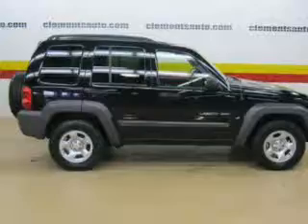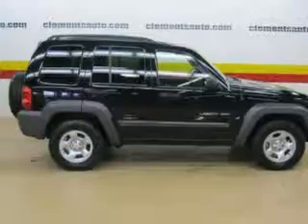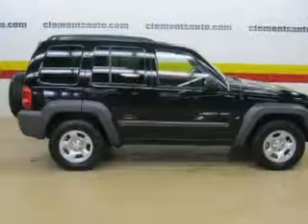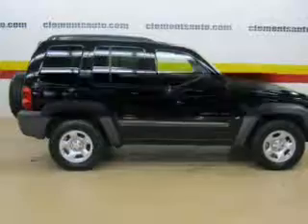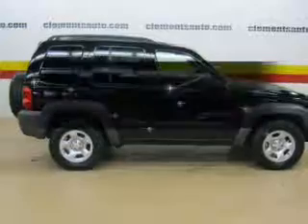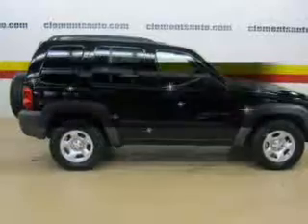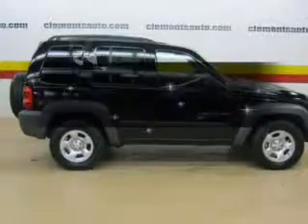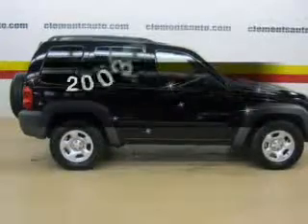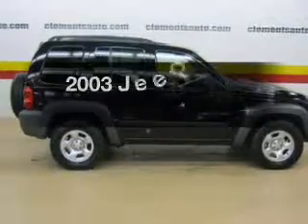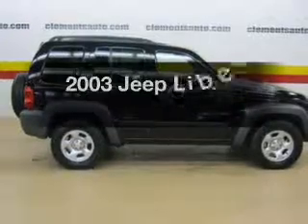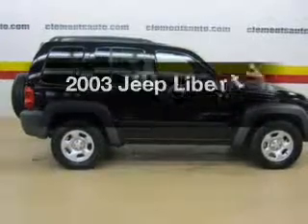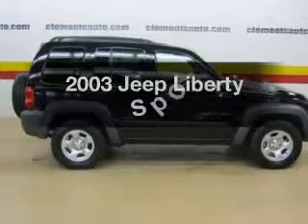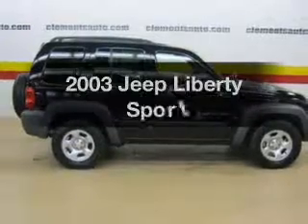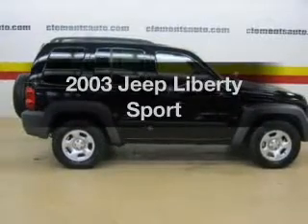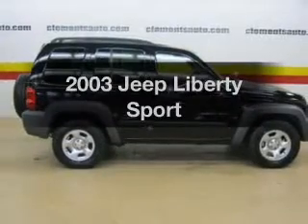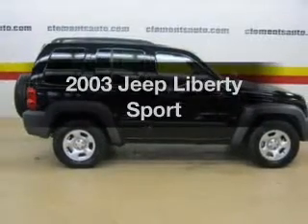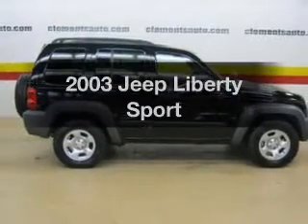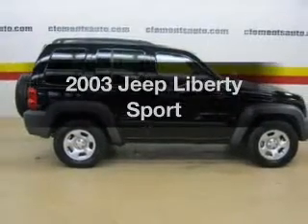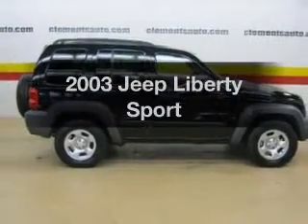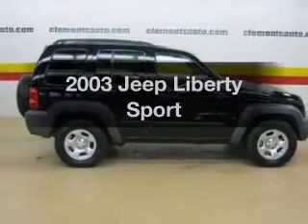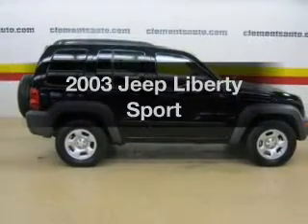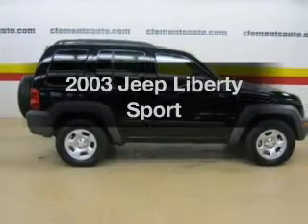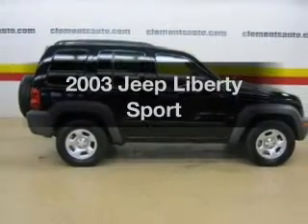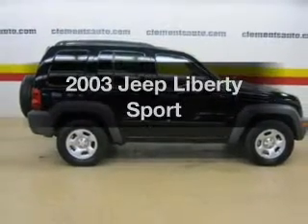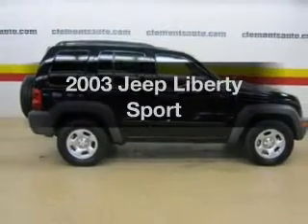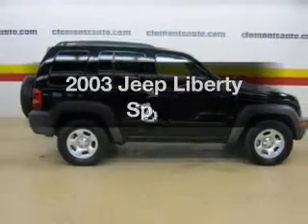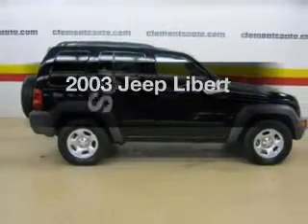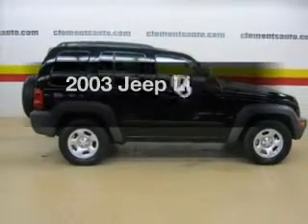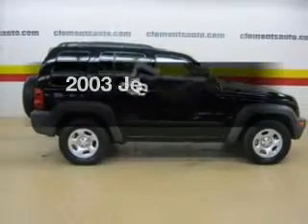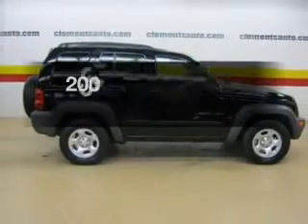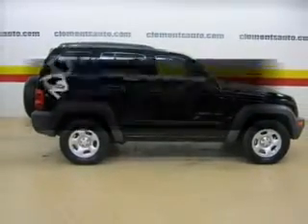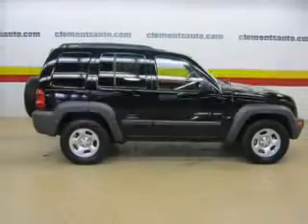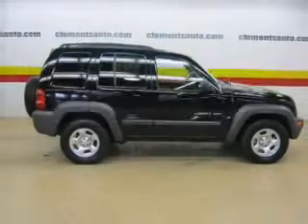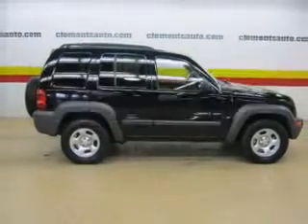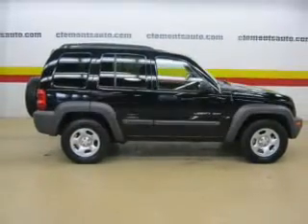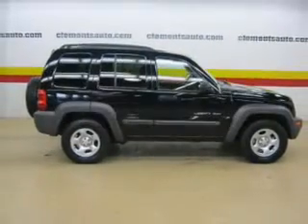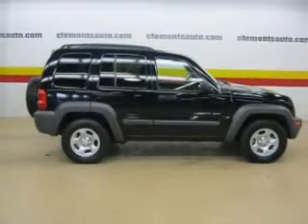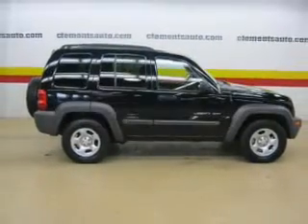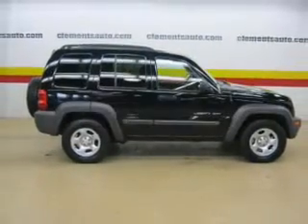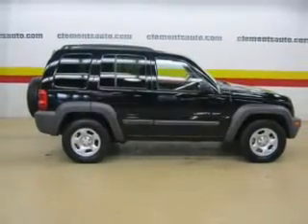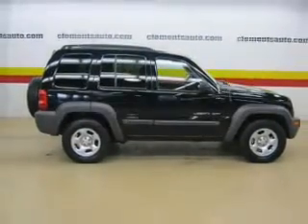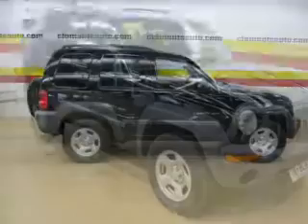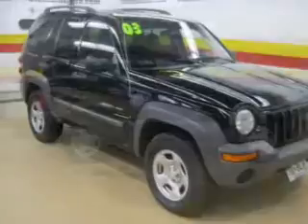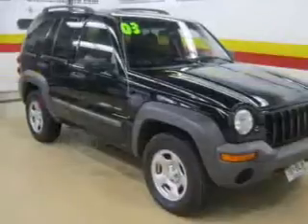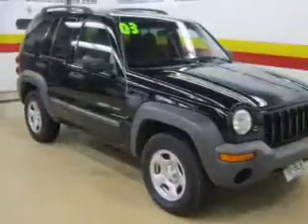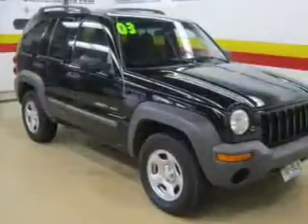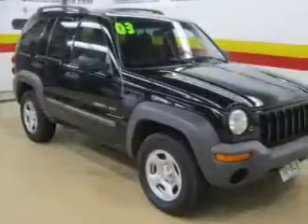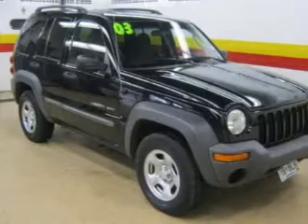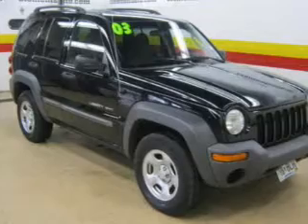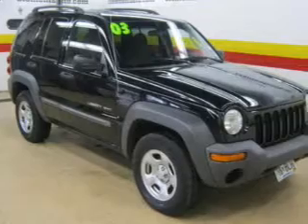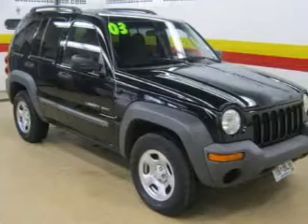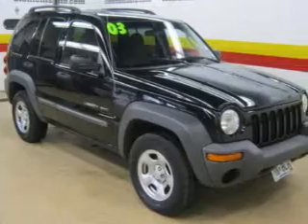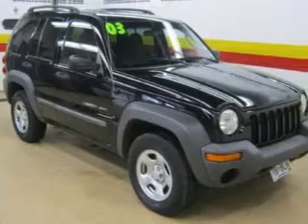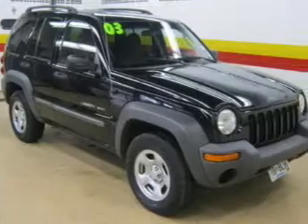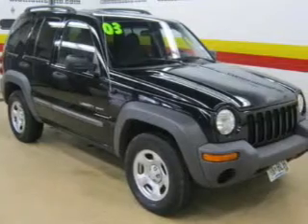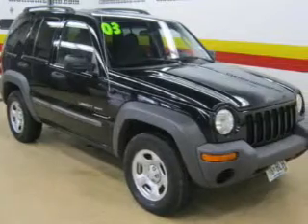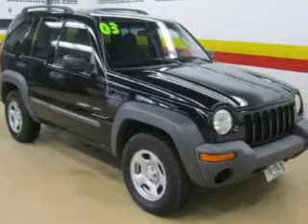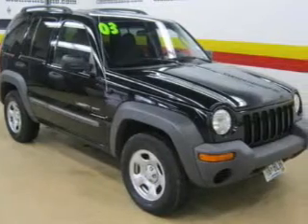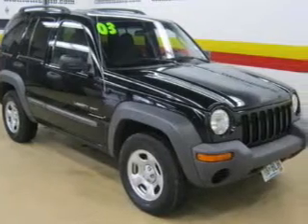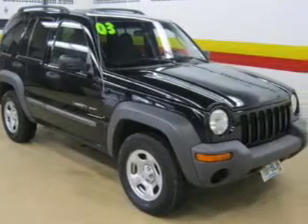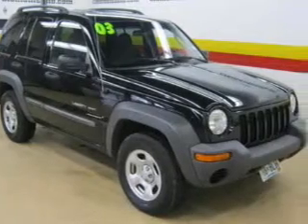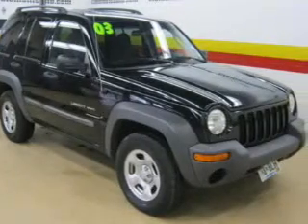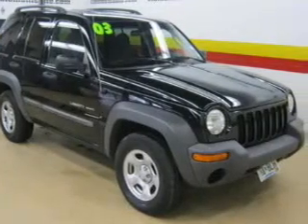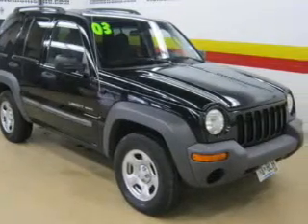Get noticed in this 2003 Jeep Liberty. If you're looking for an automobile with great attributes, look no further.